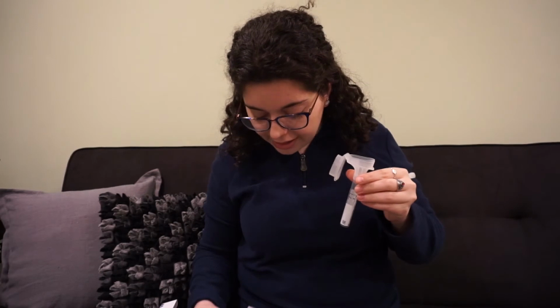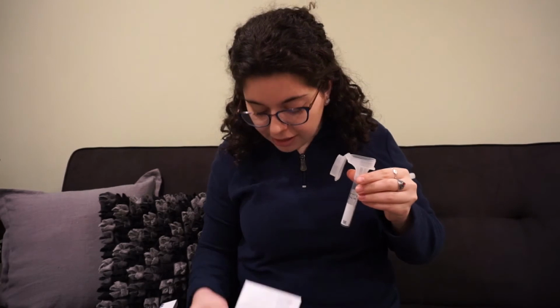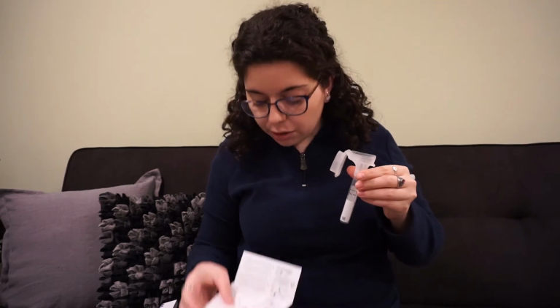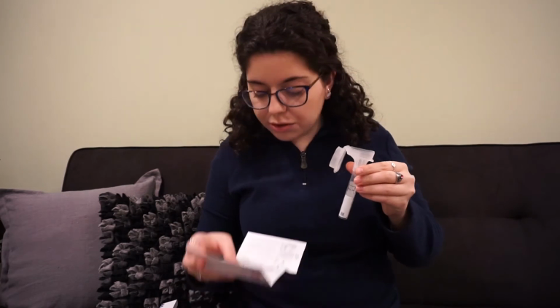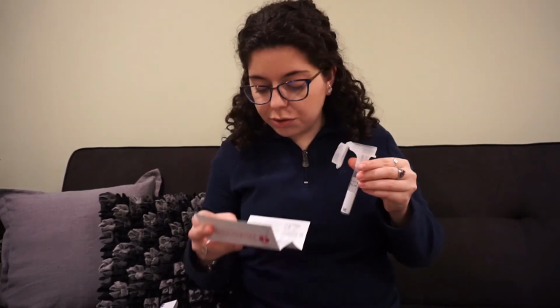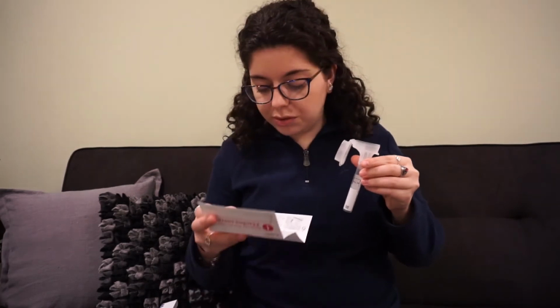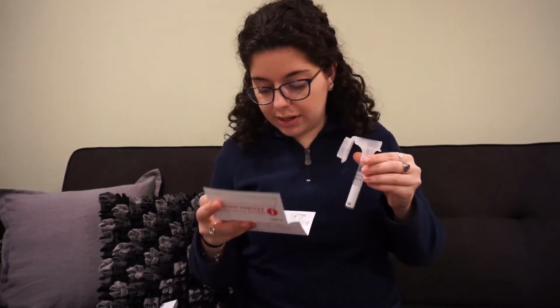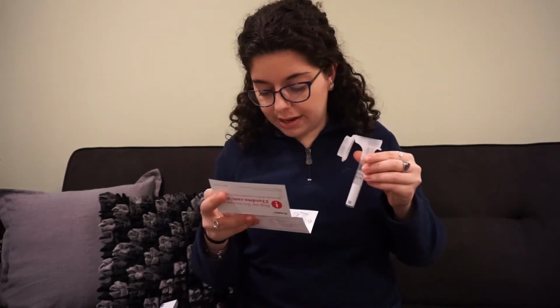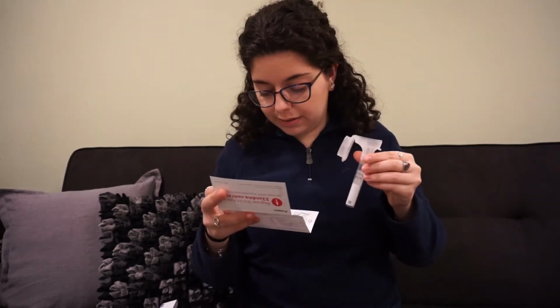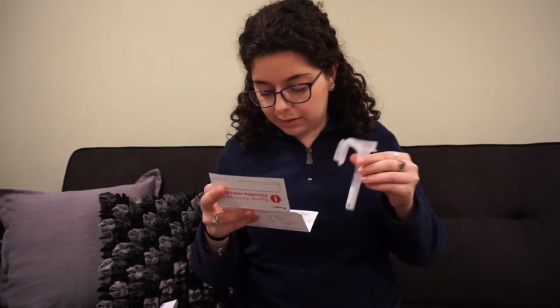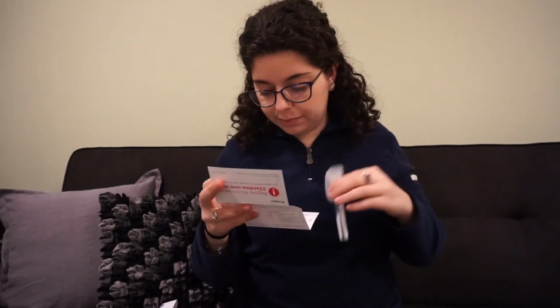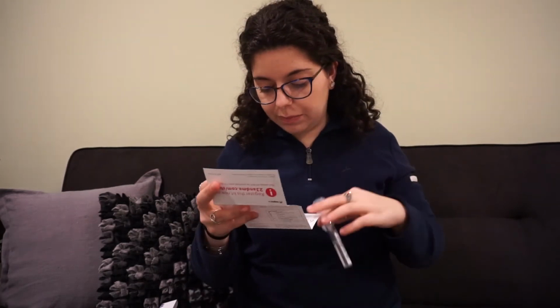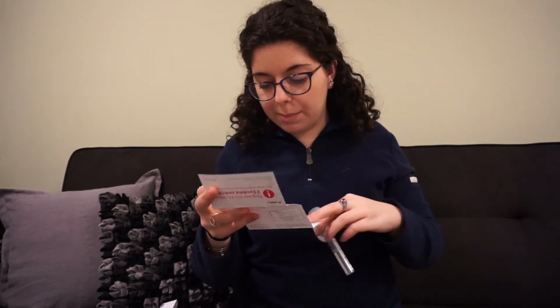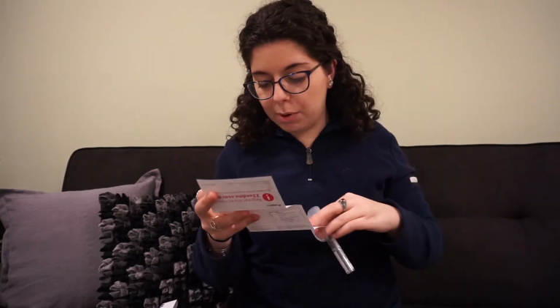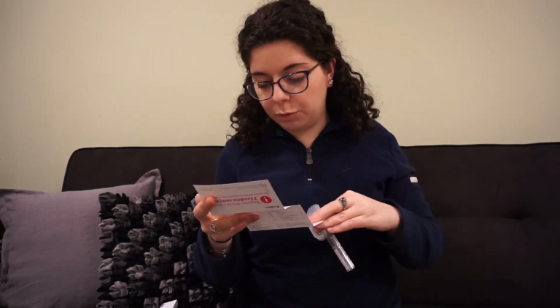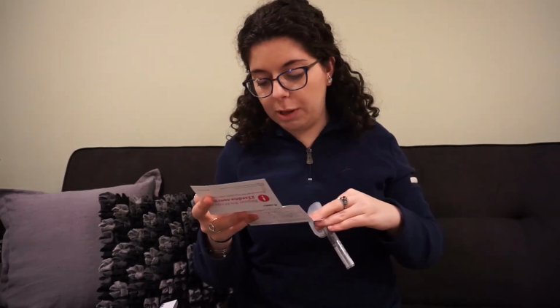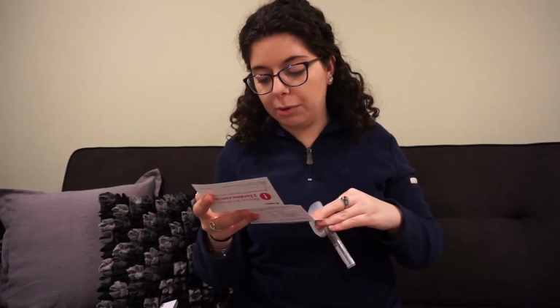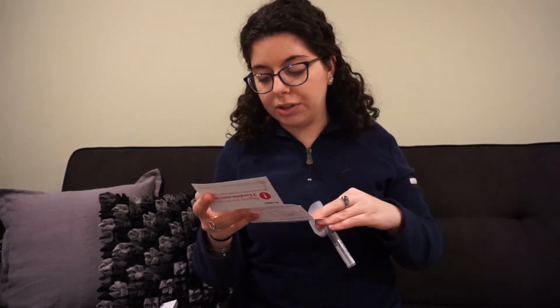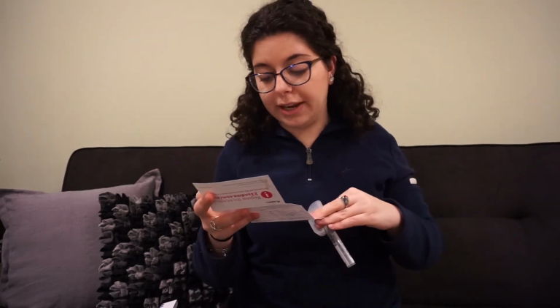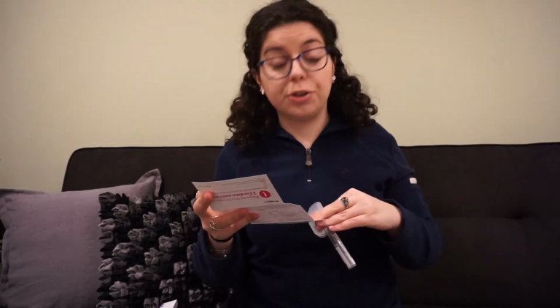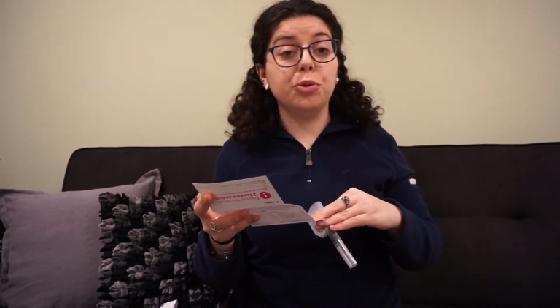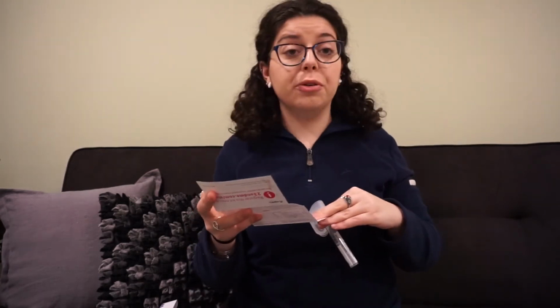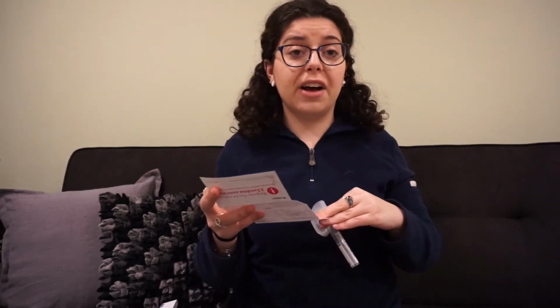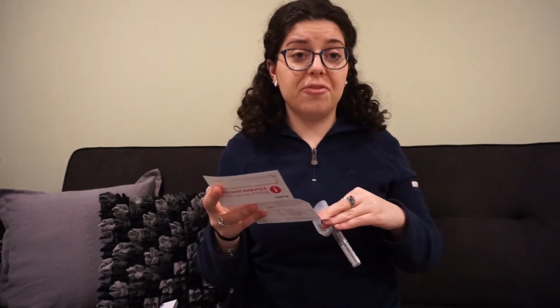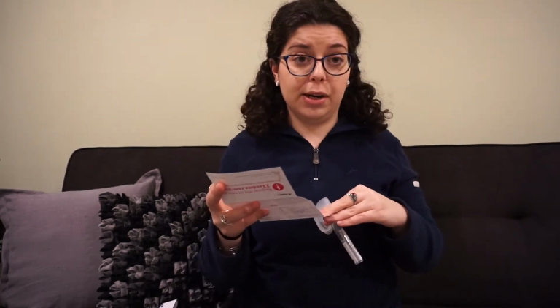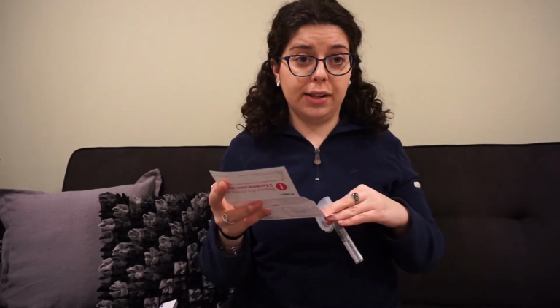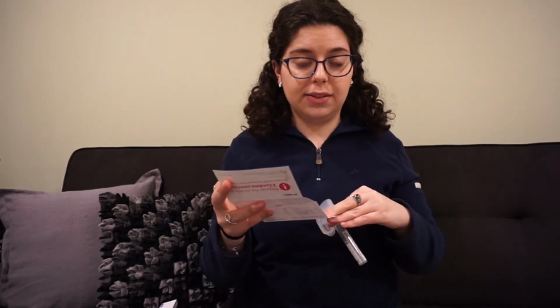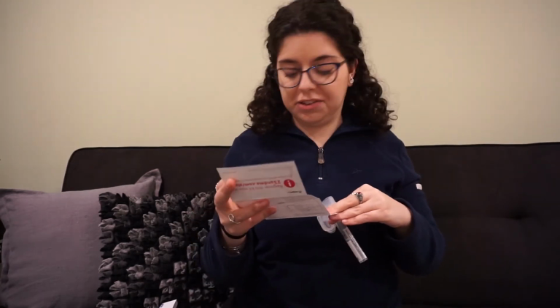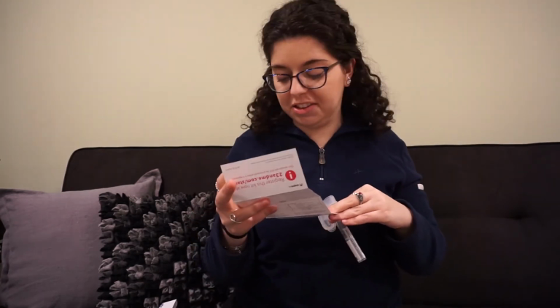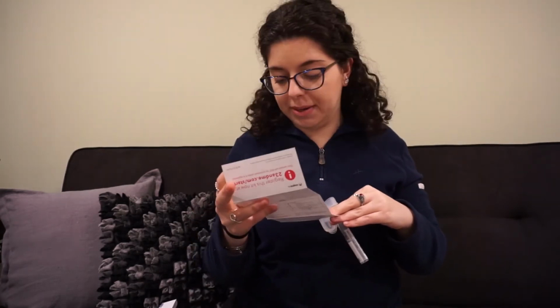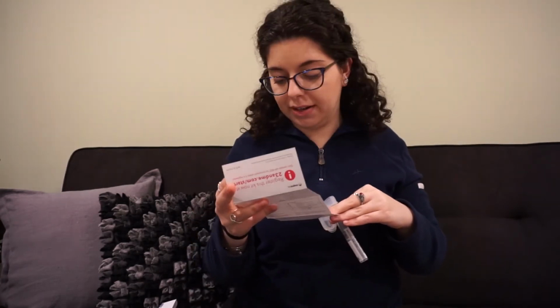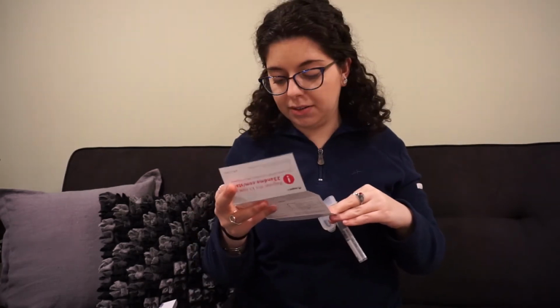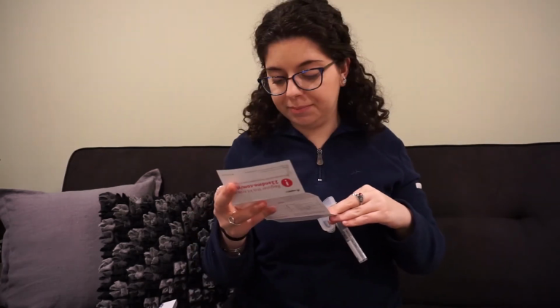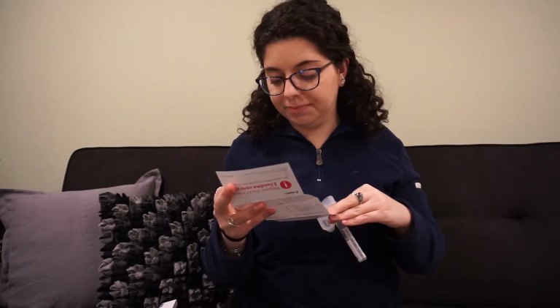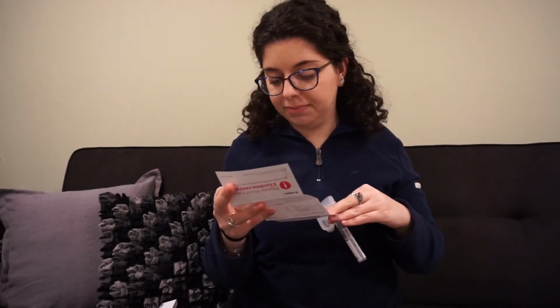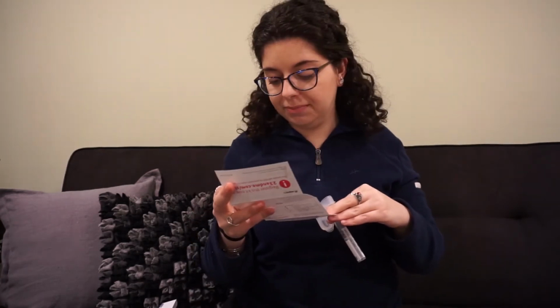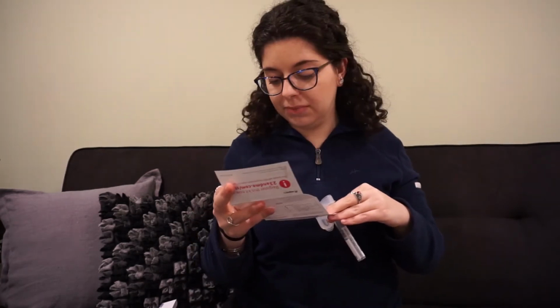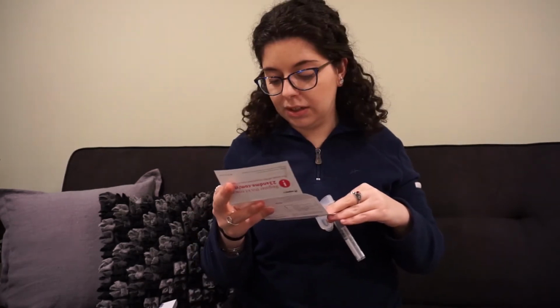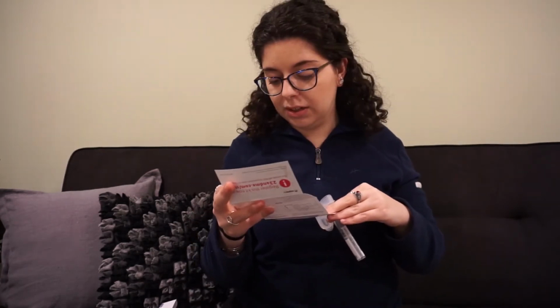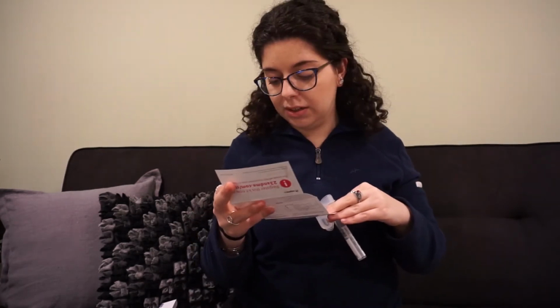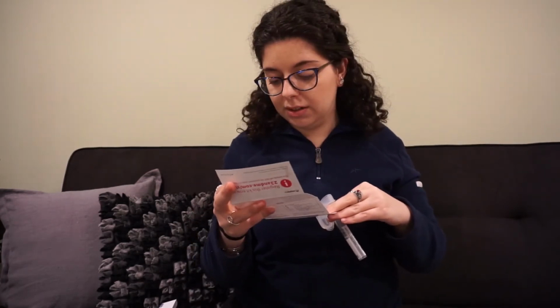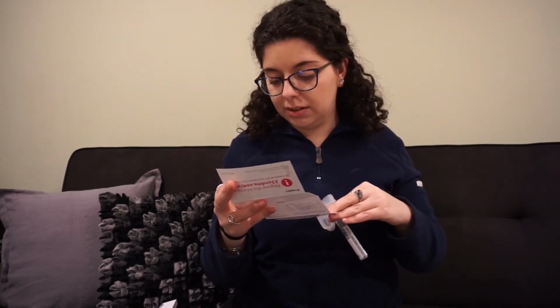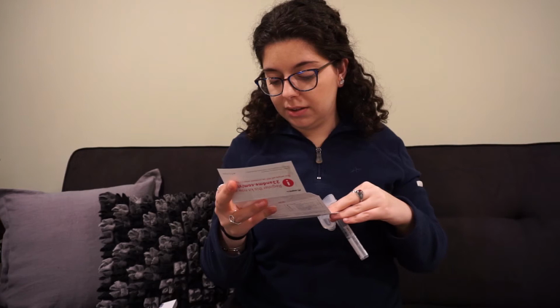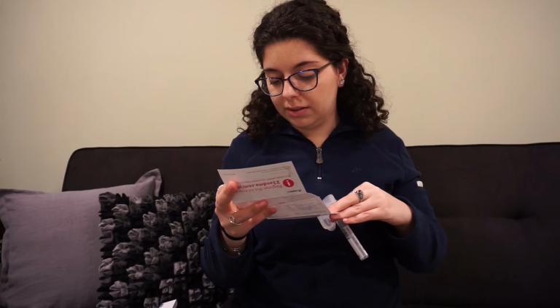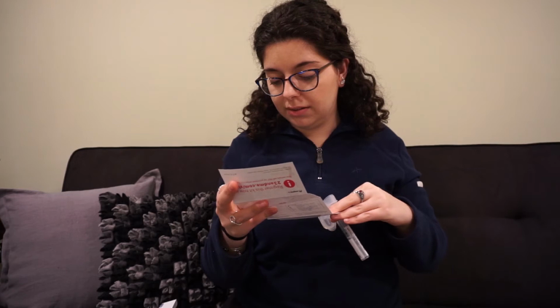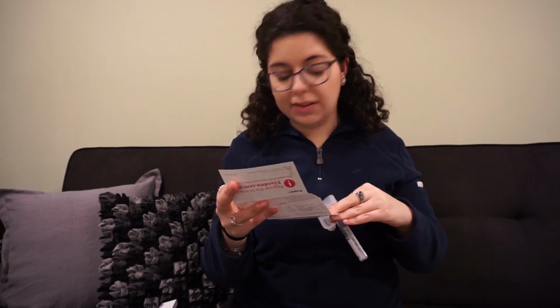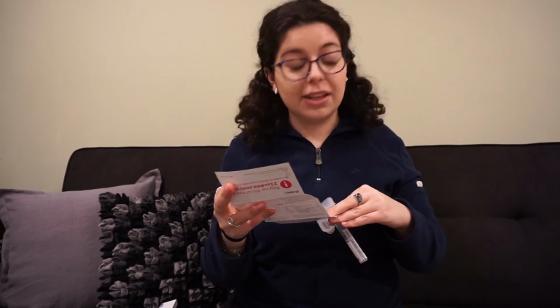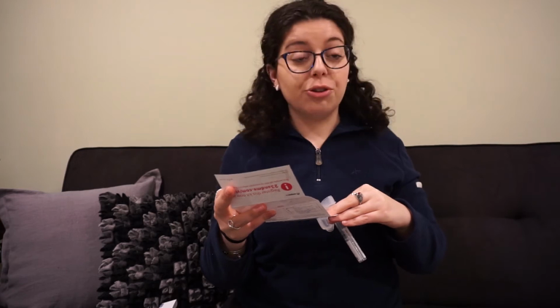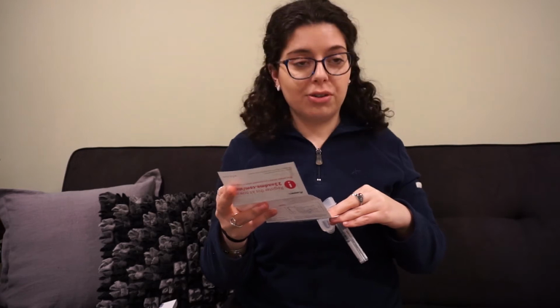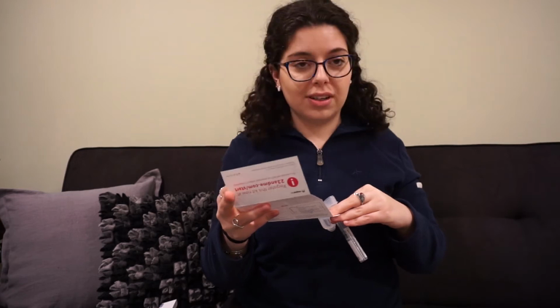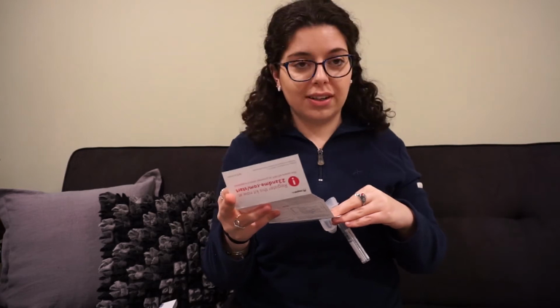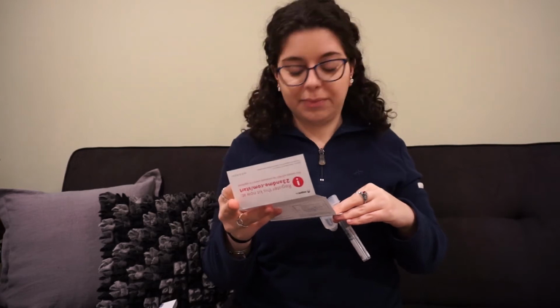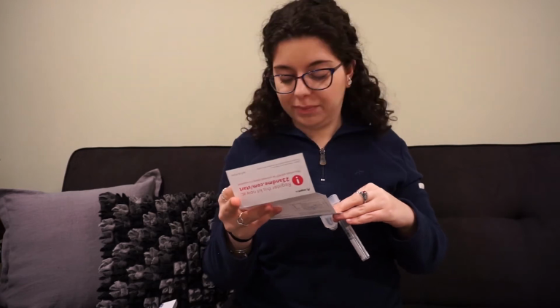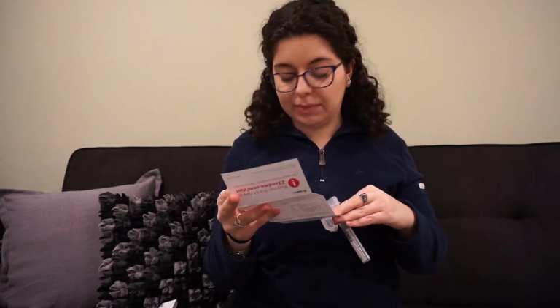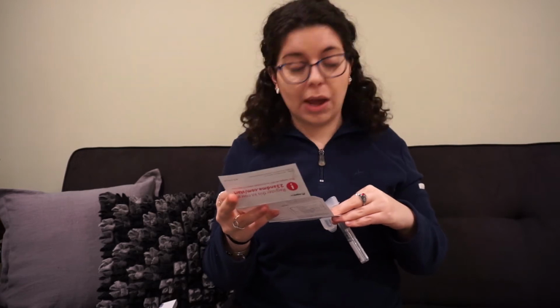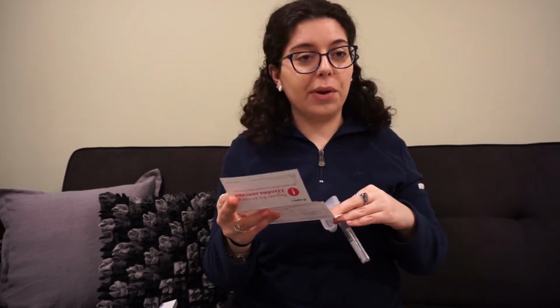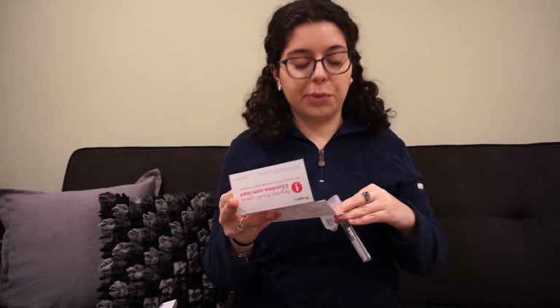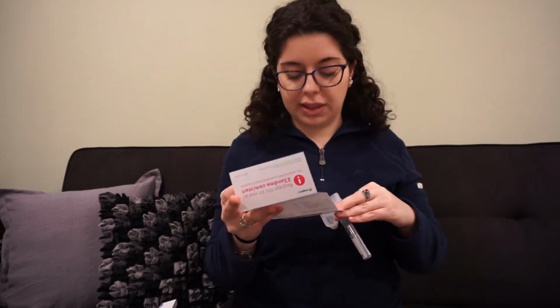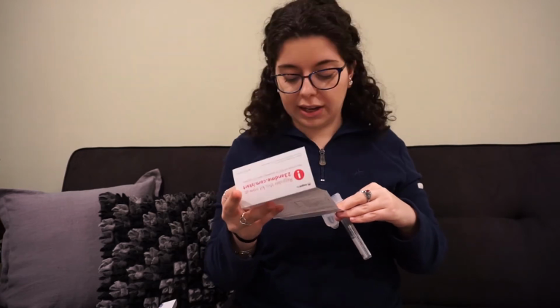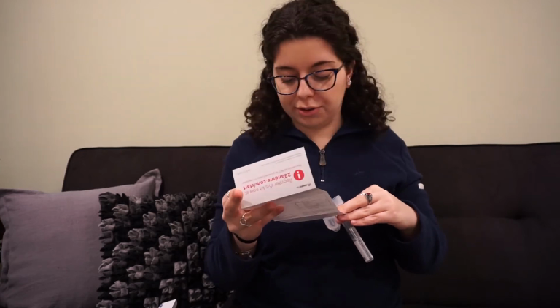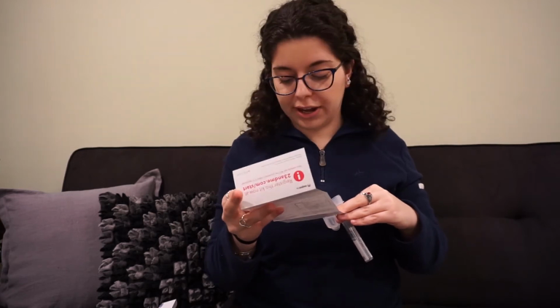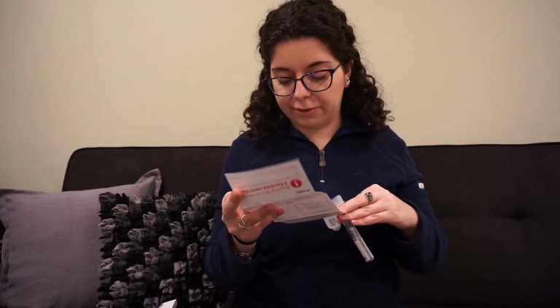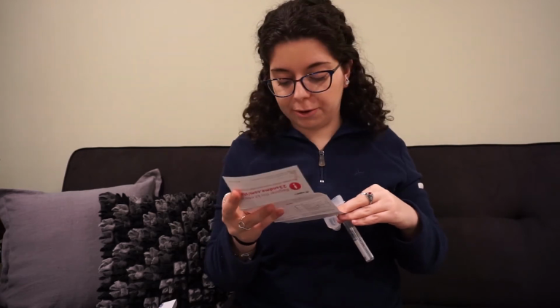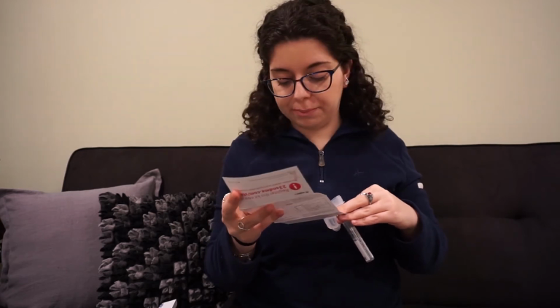It also says that most people take two to five minutes to spit. Interesting — I wonder where they got their data from.